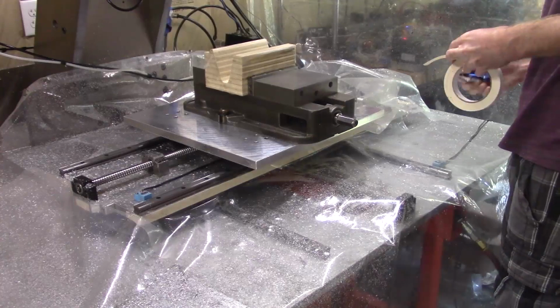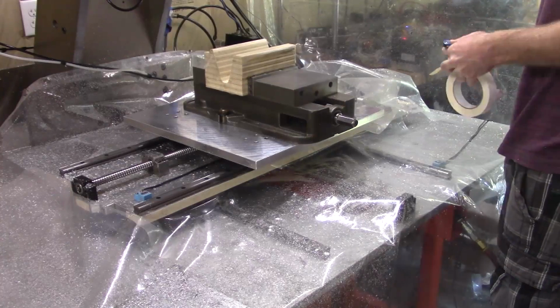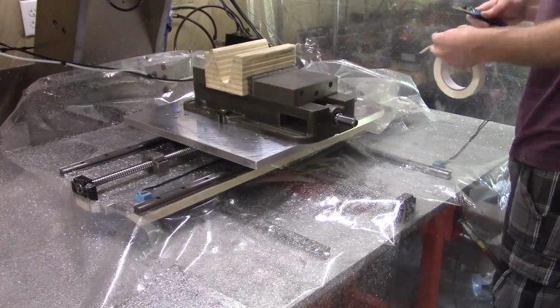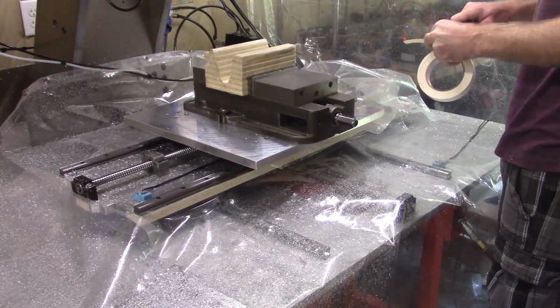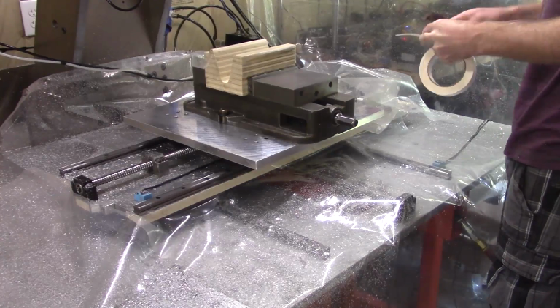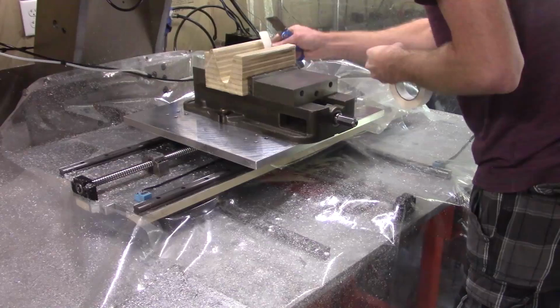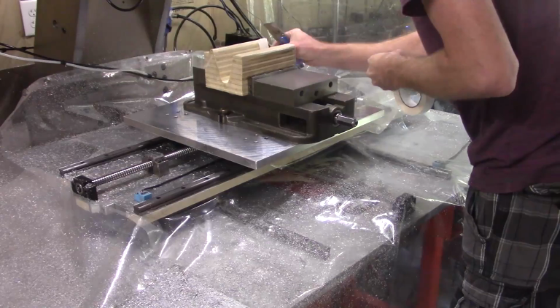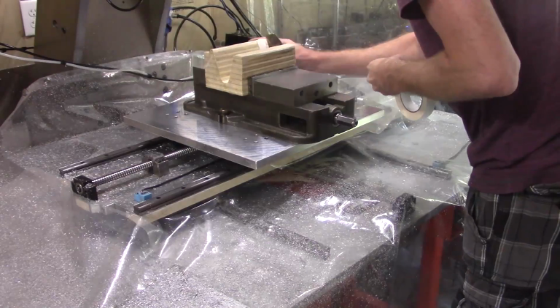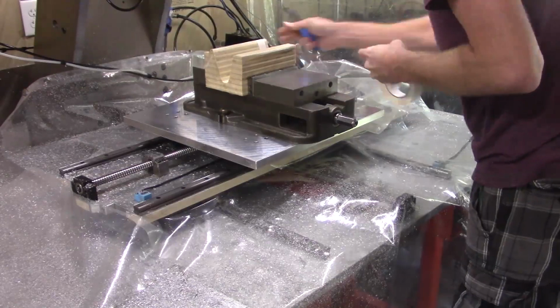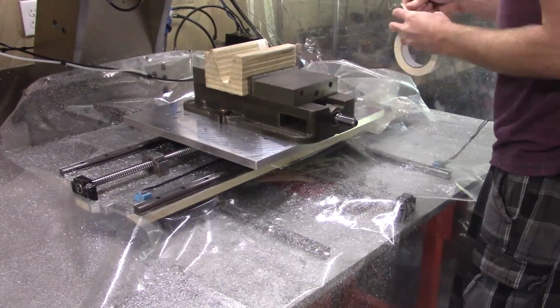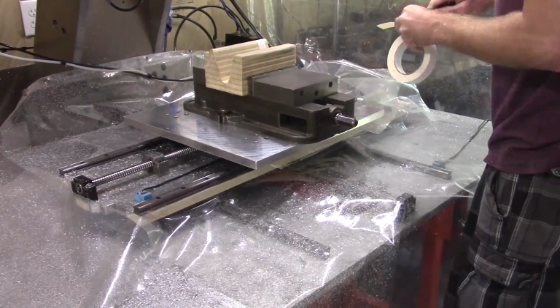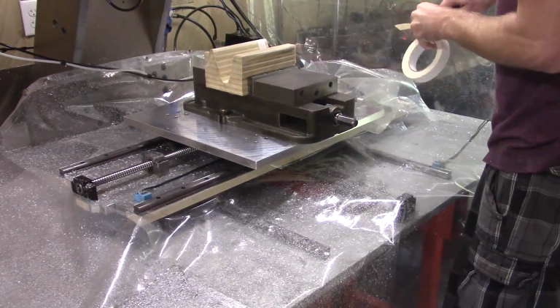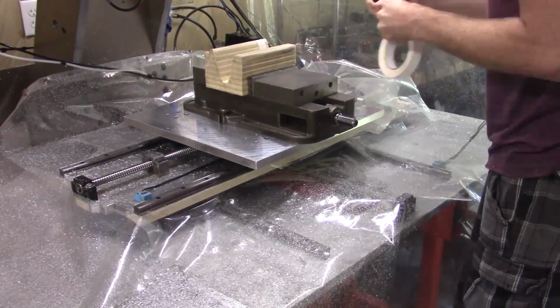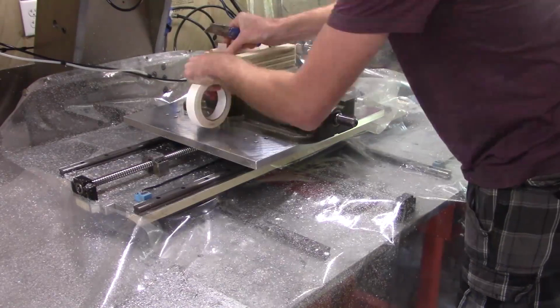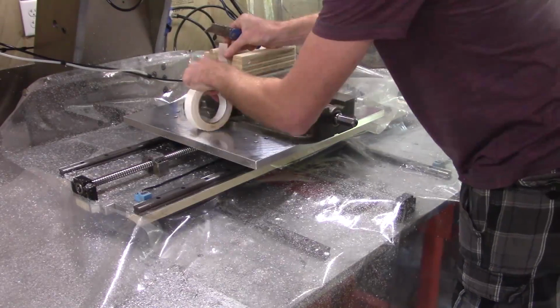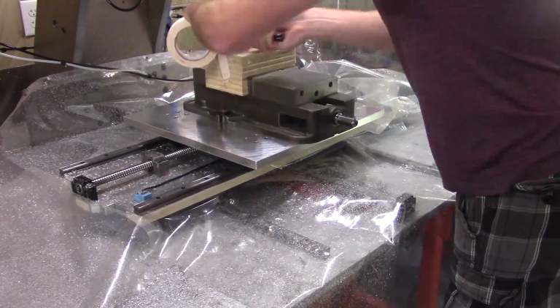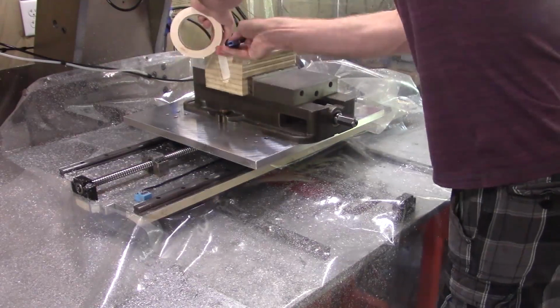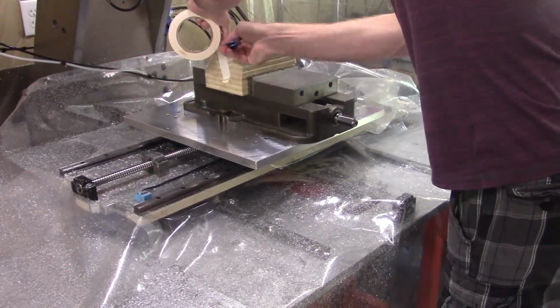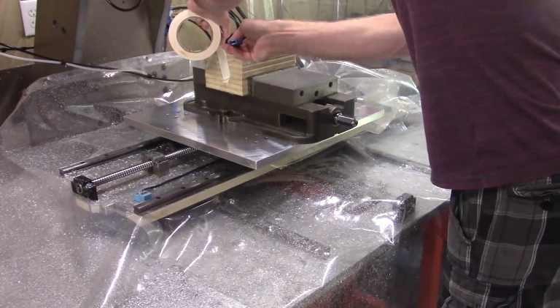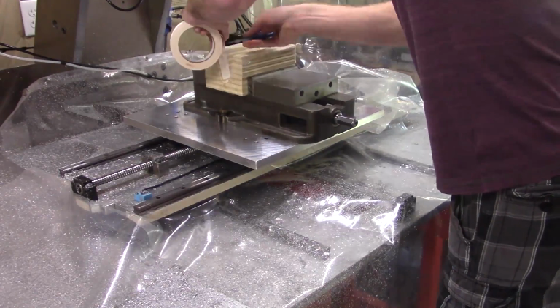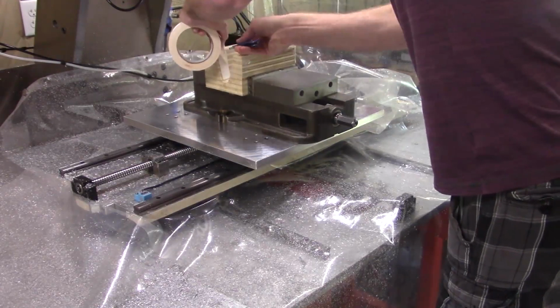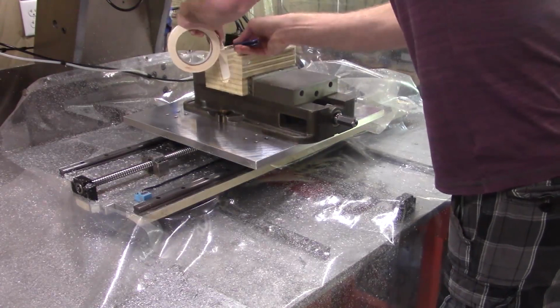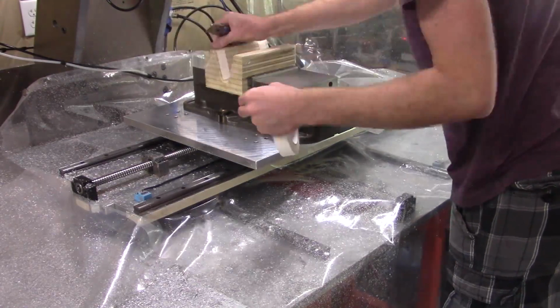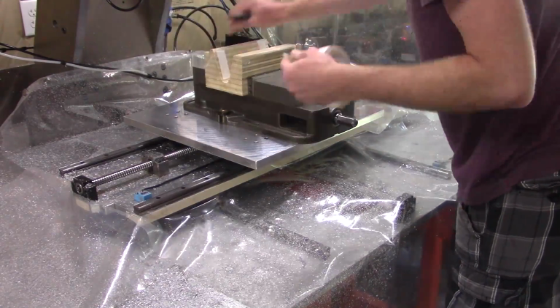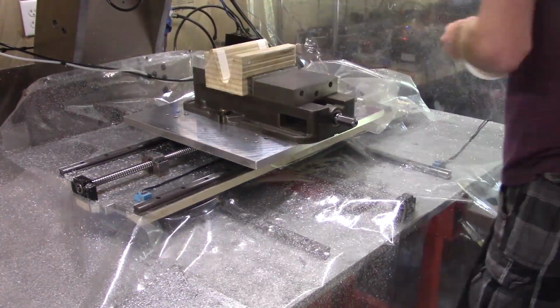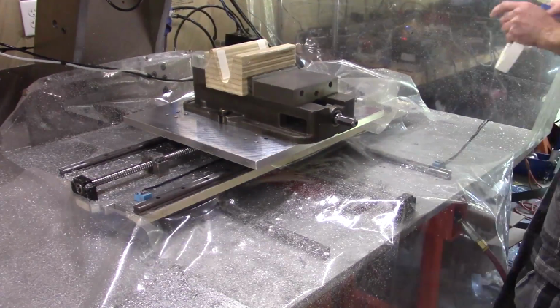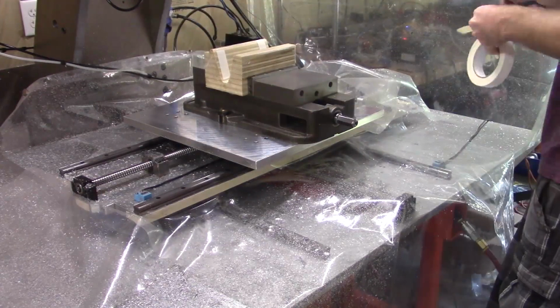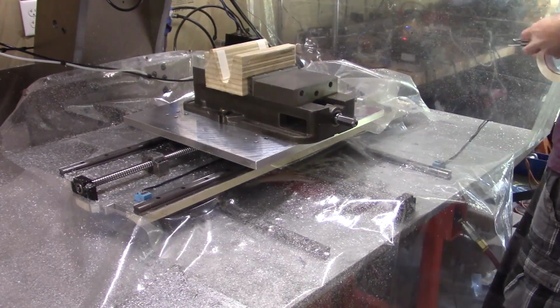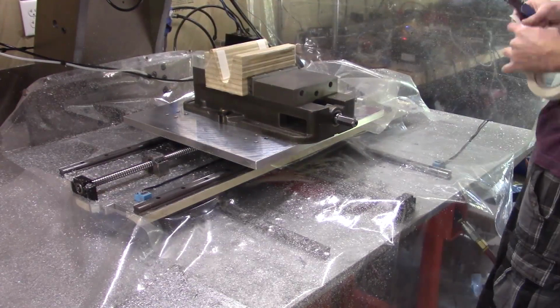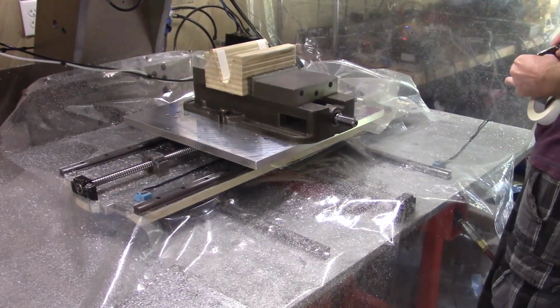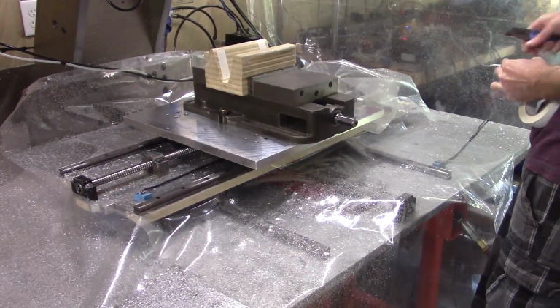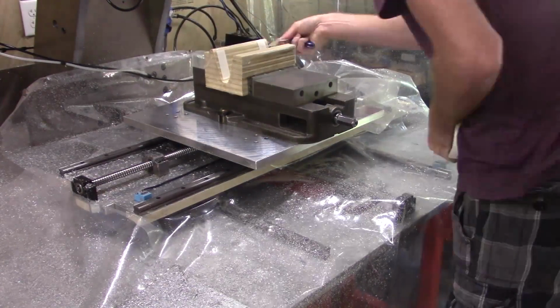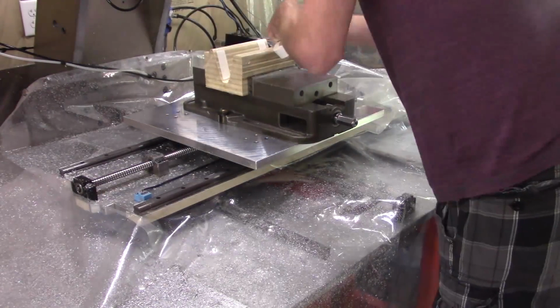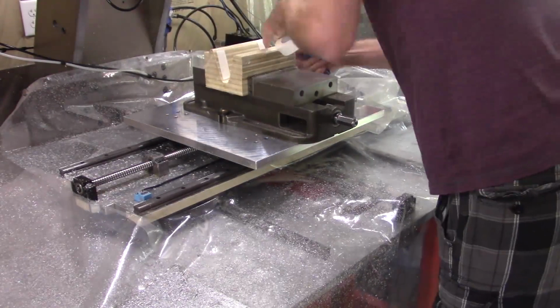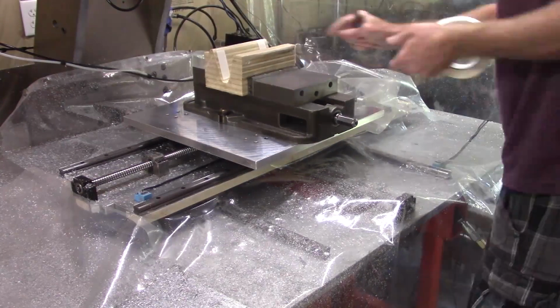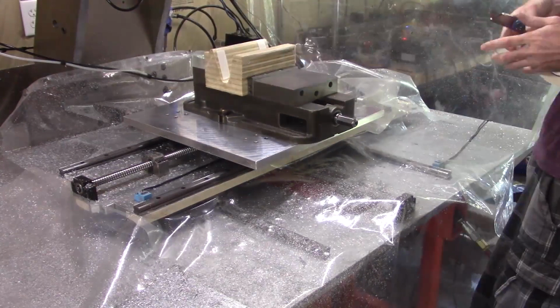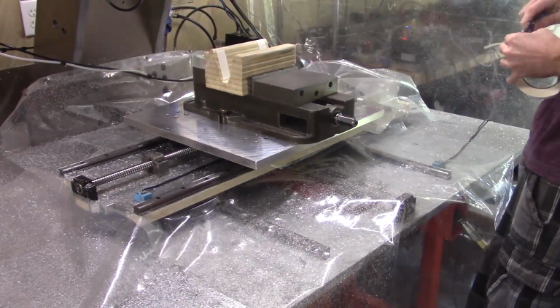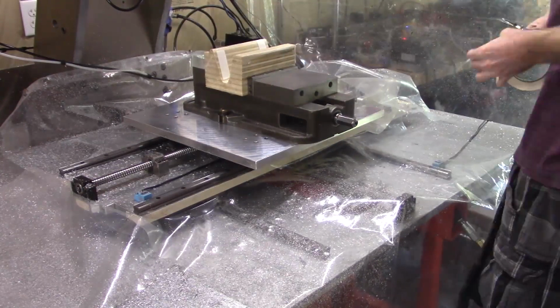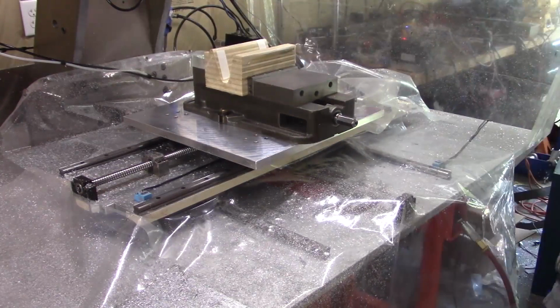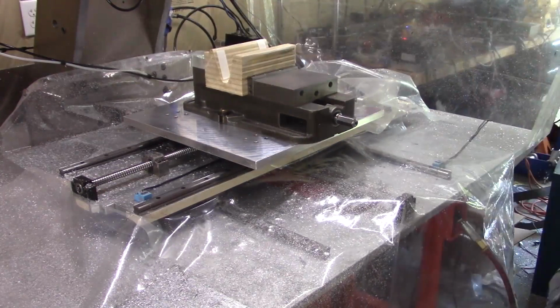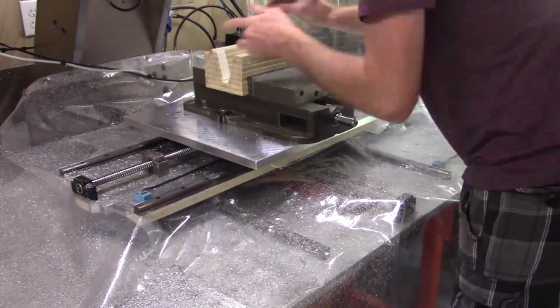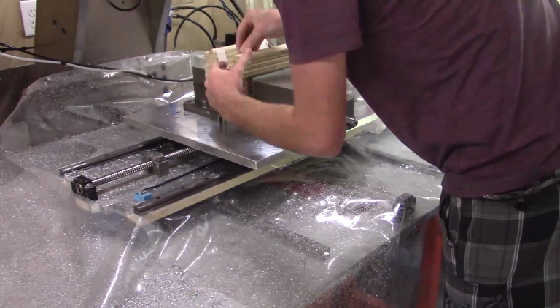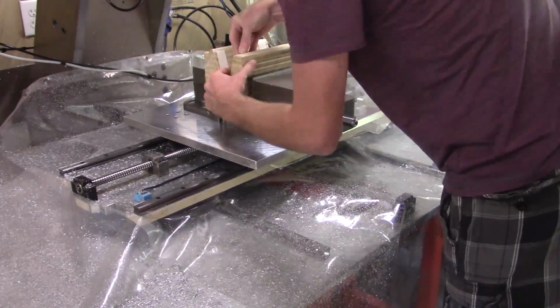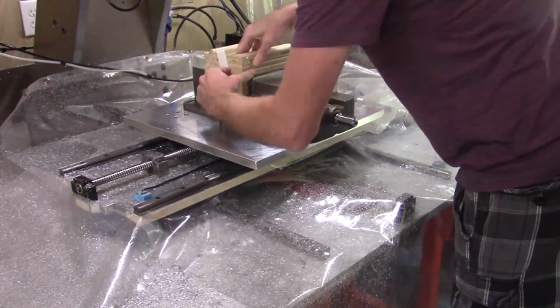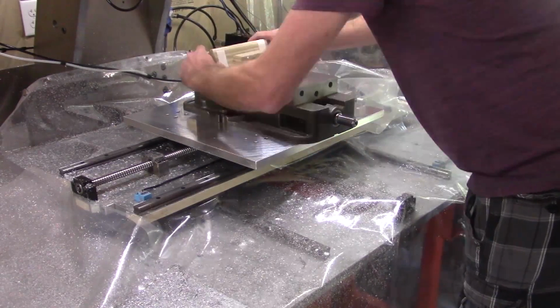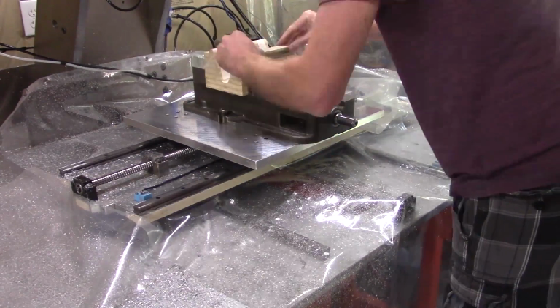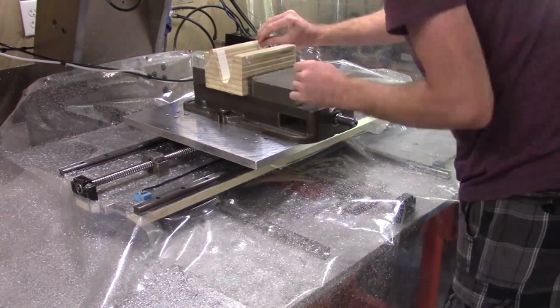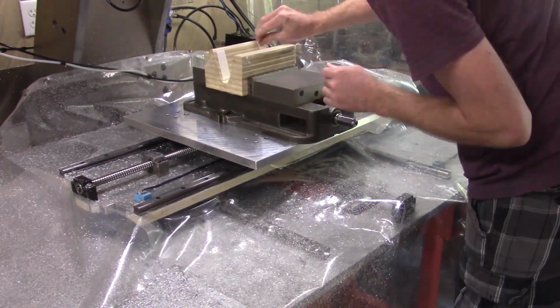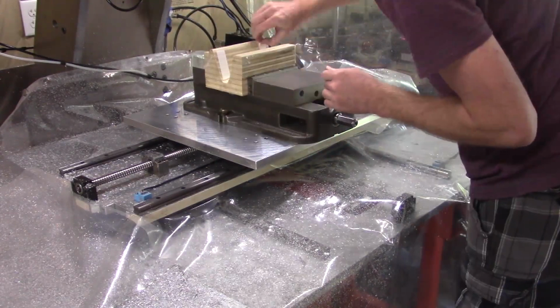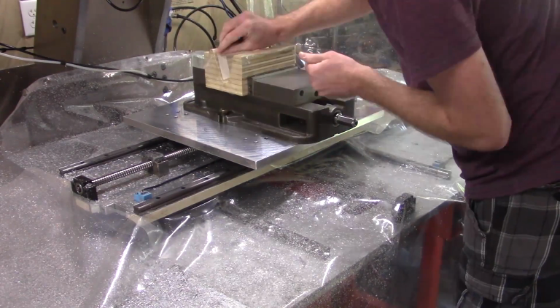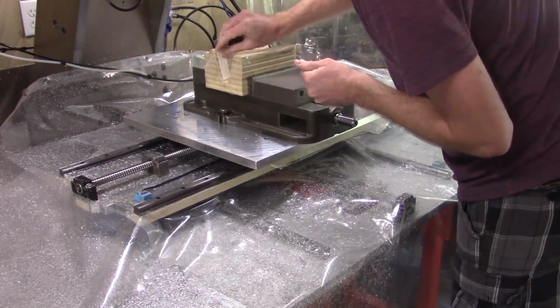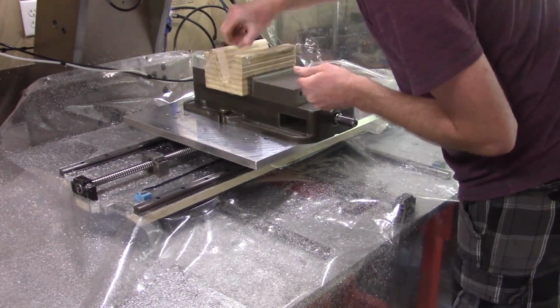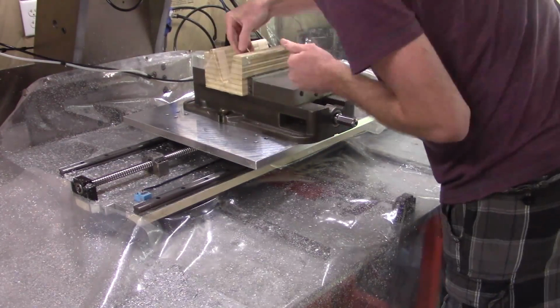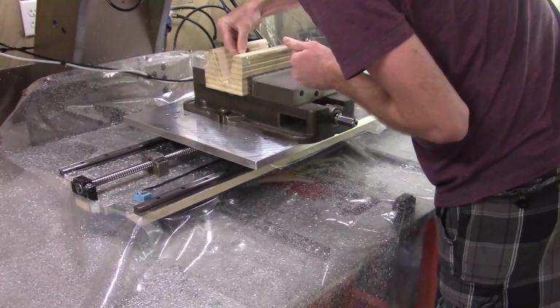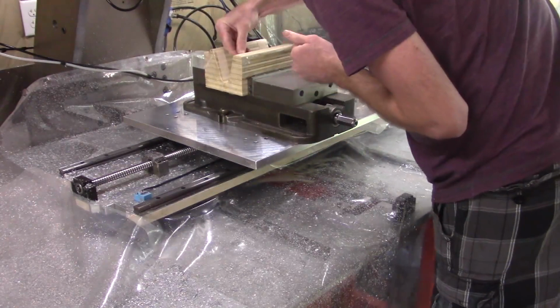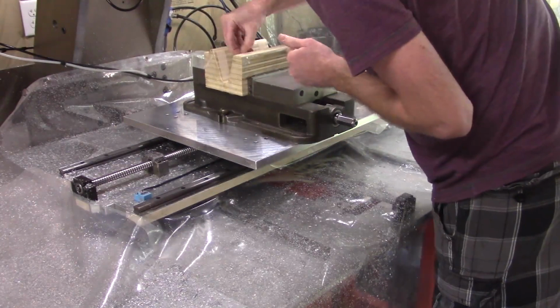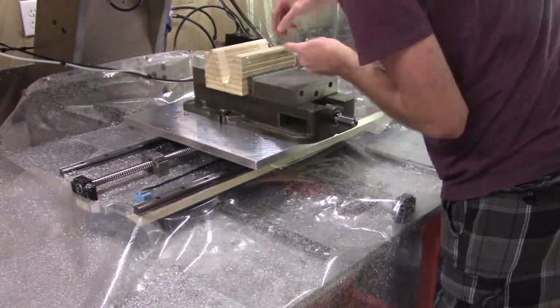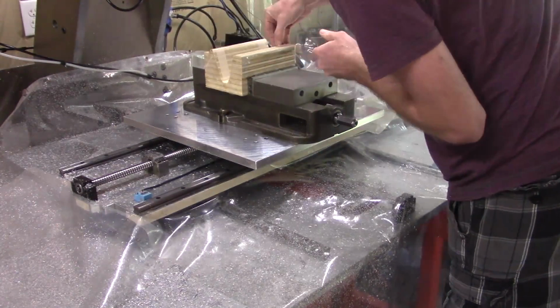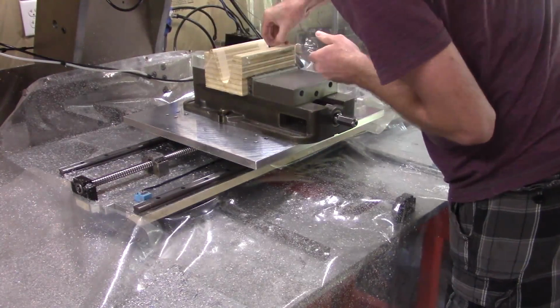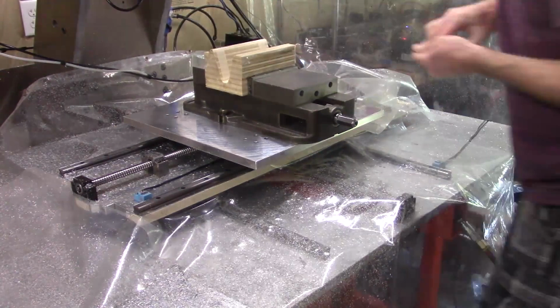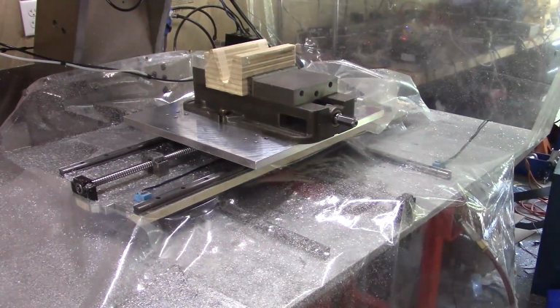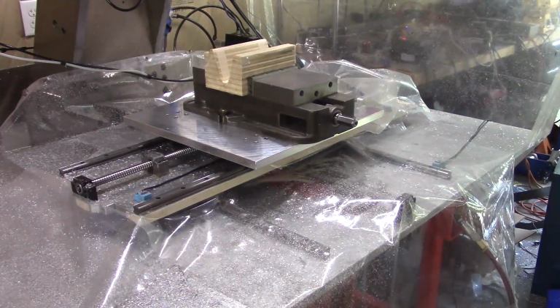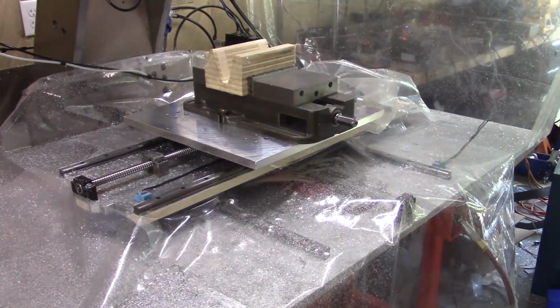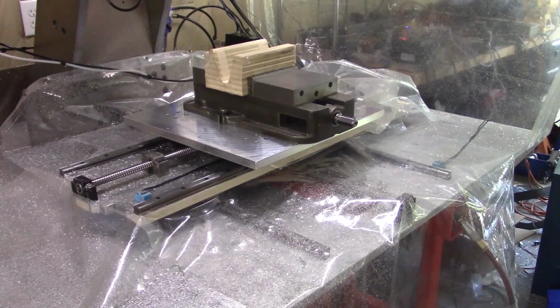Now it's back on the mill to make the pocket for the electronics. I'm using the form and some double sided tape to hold it in place.